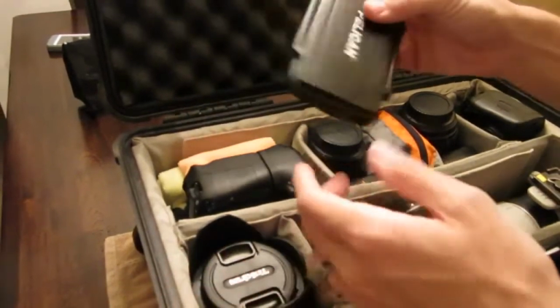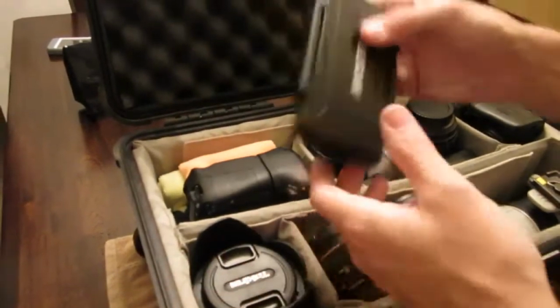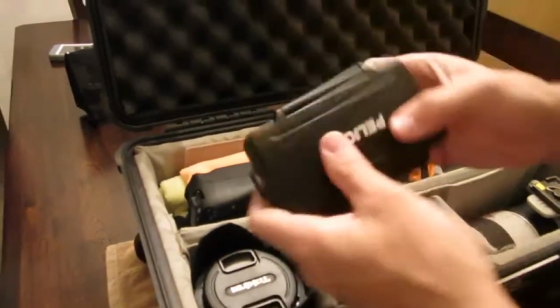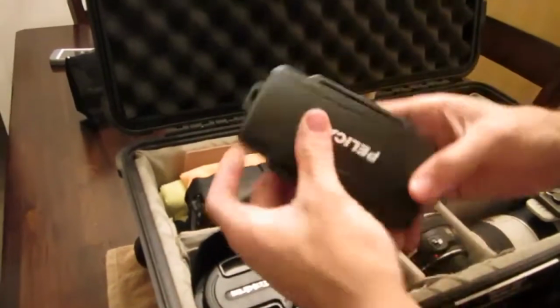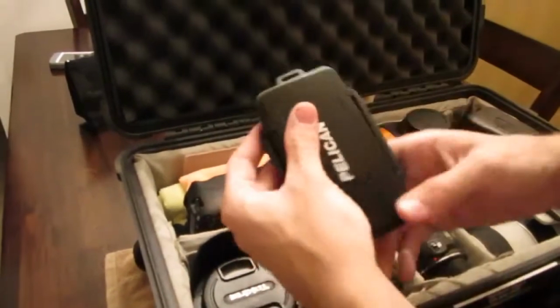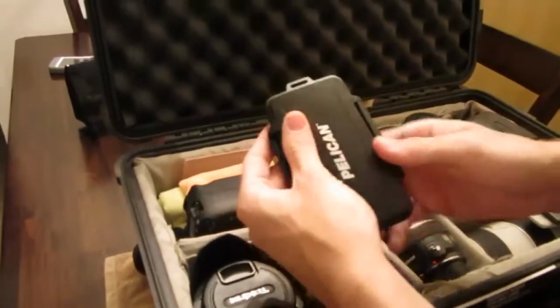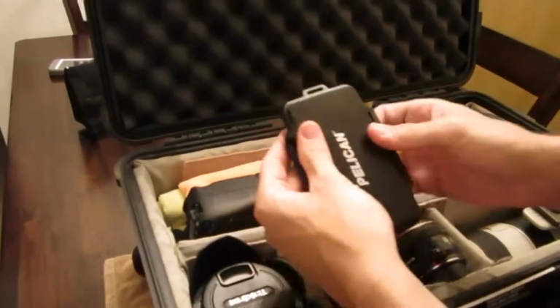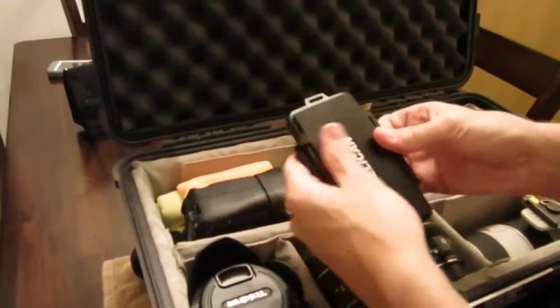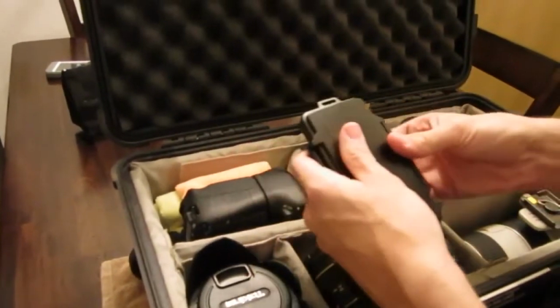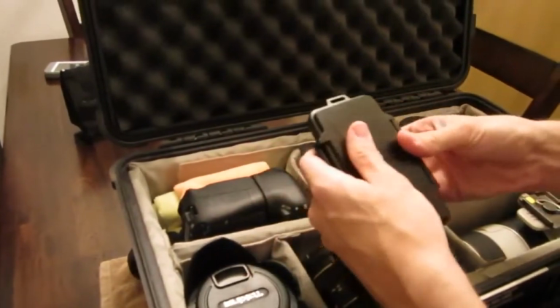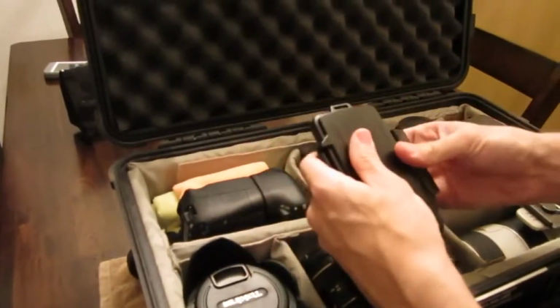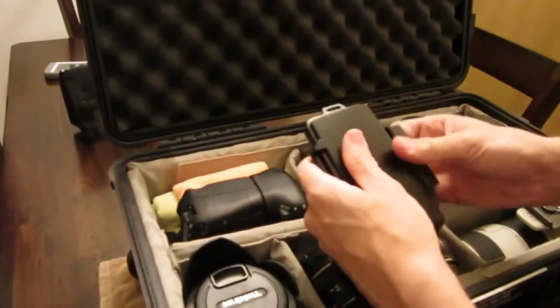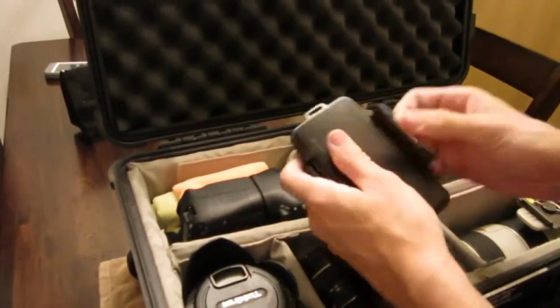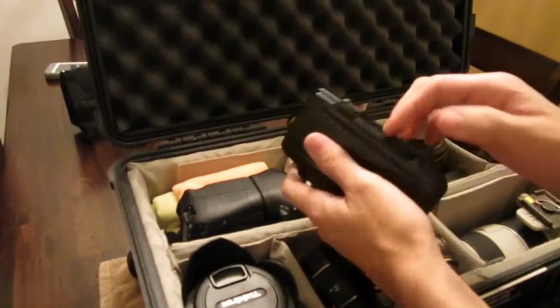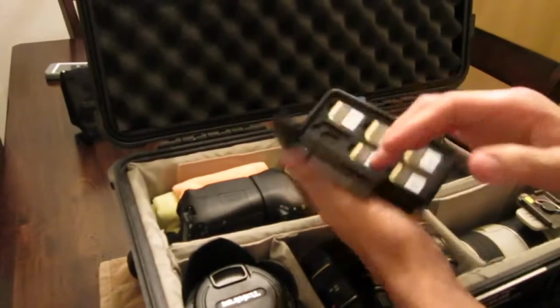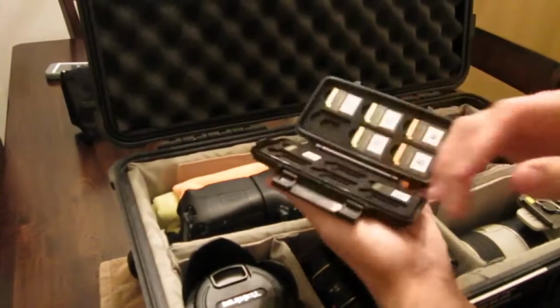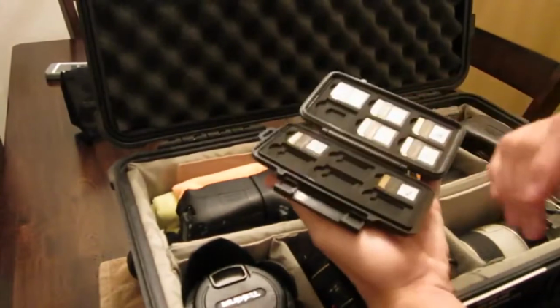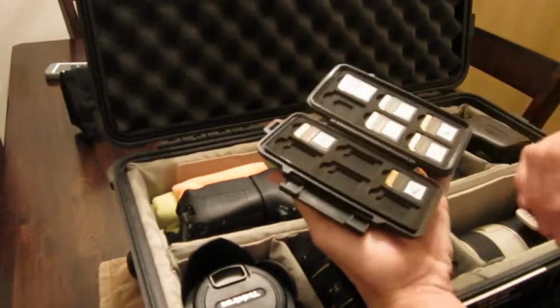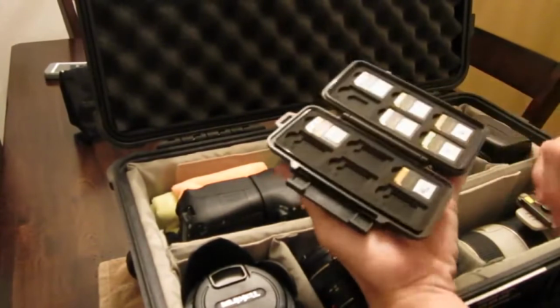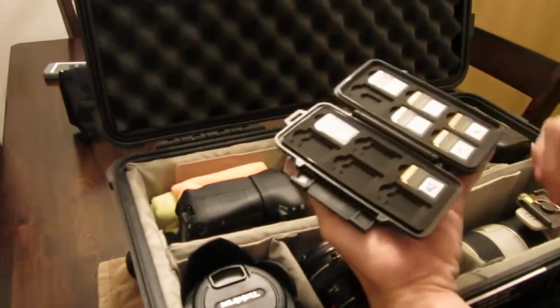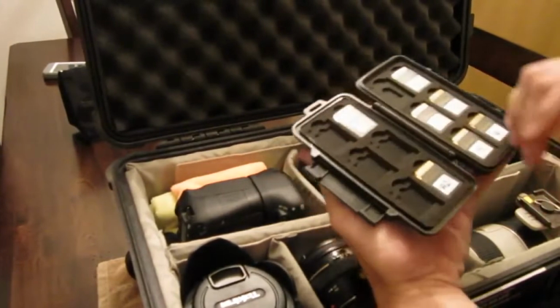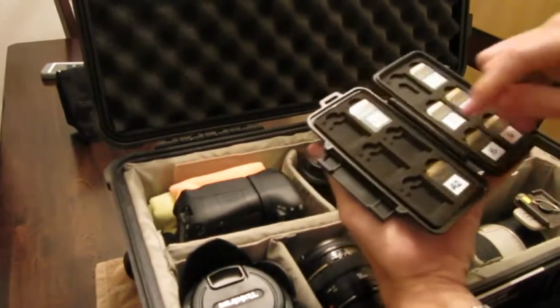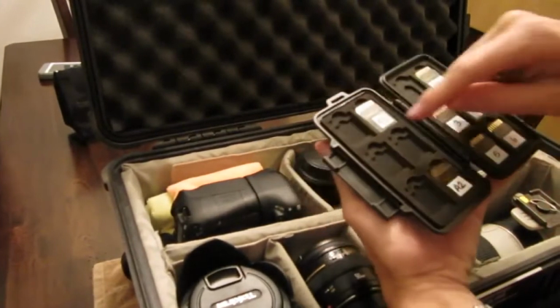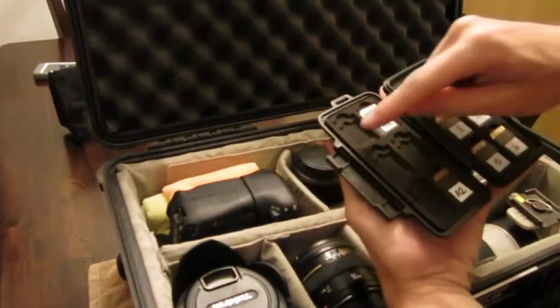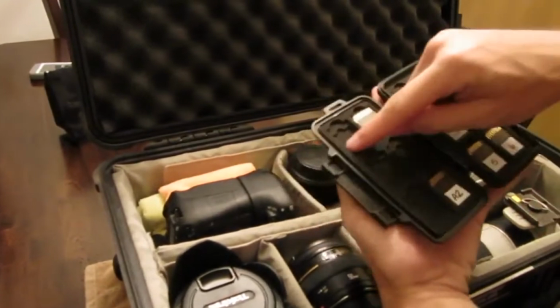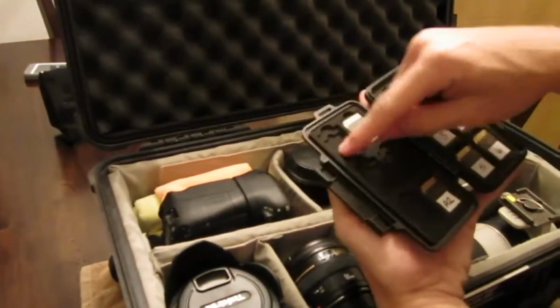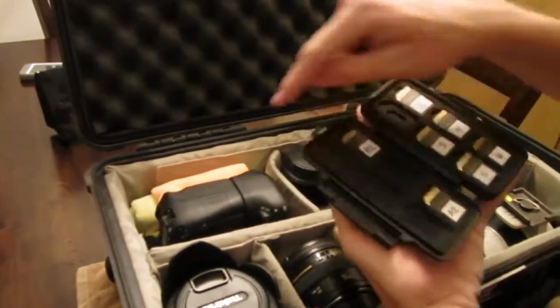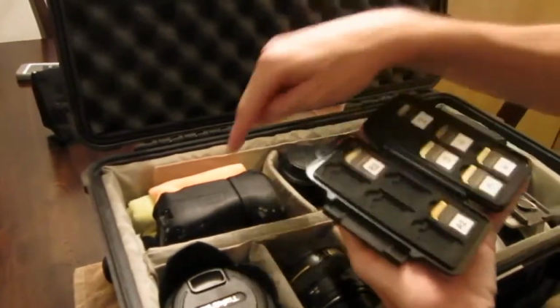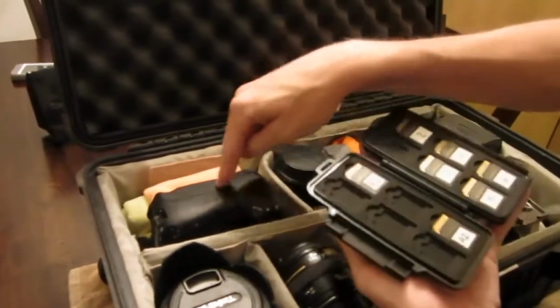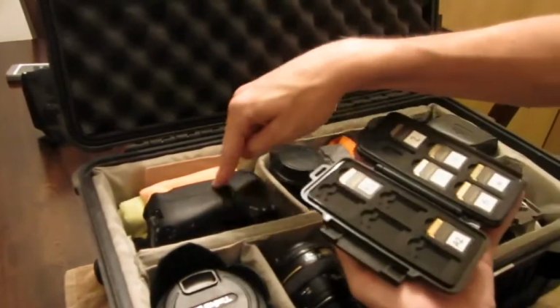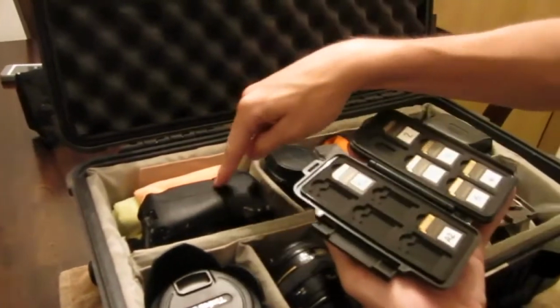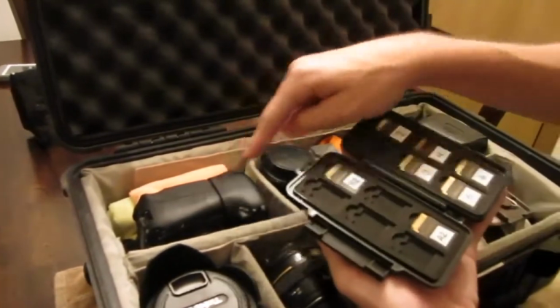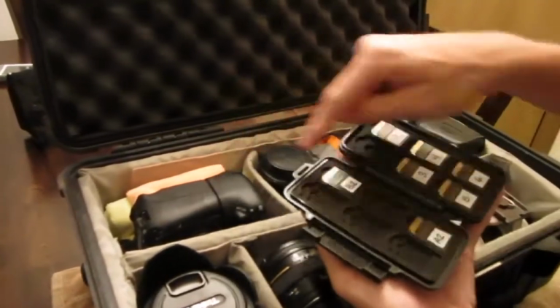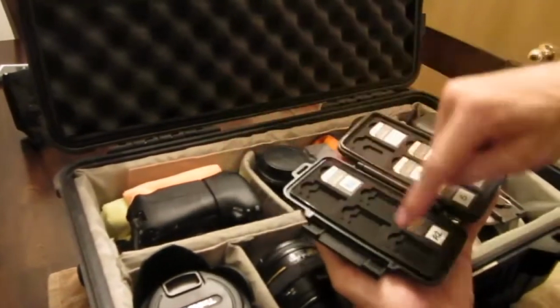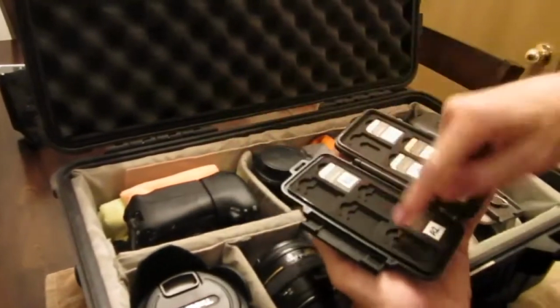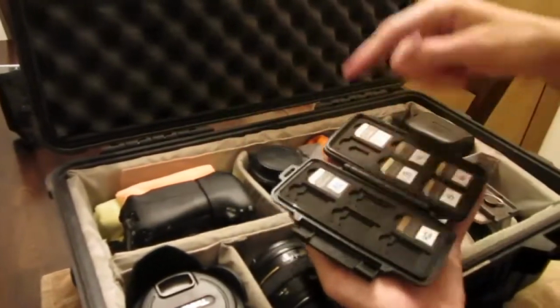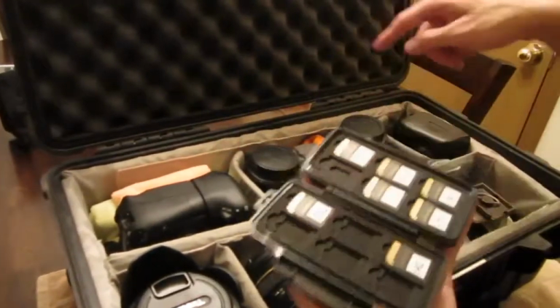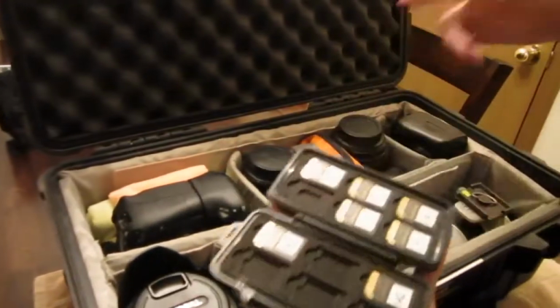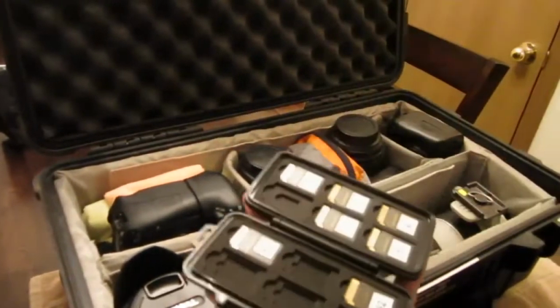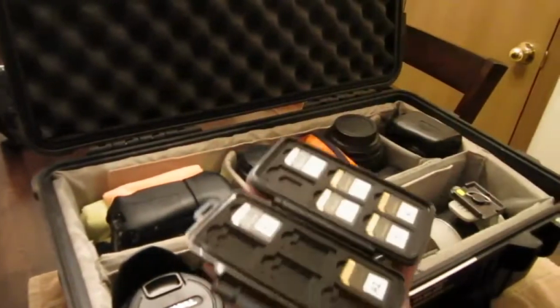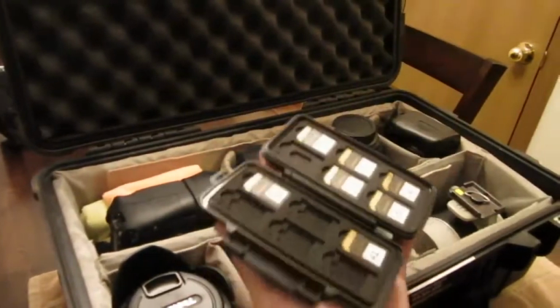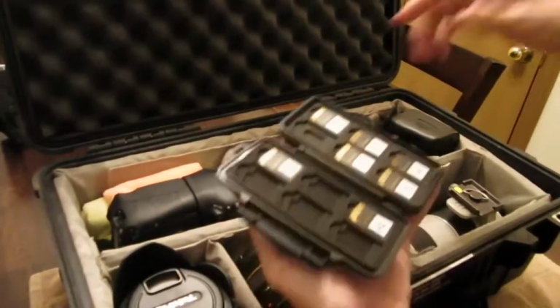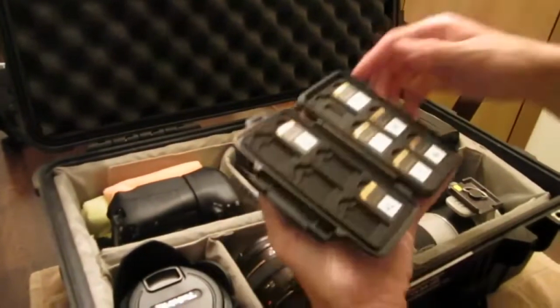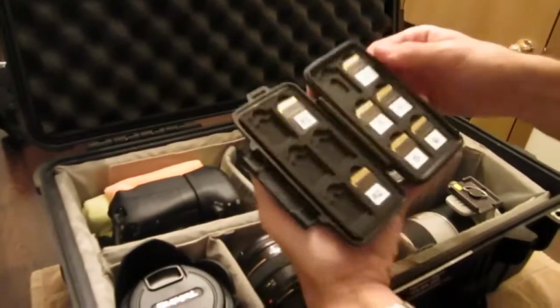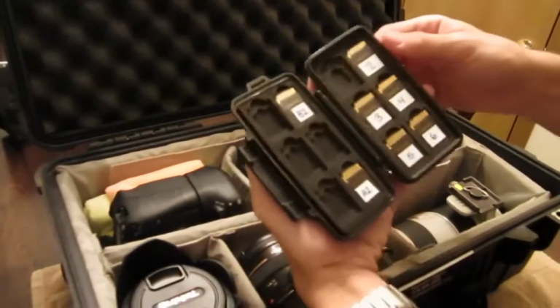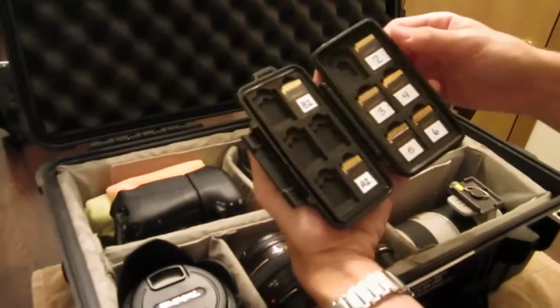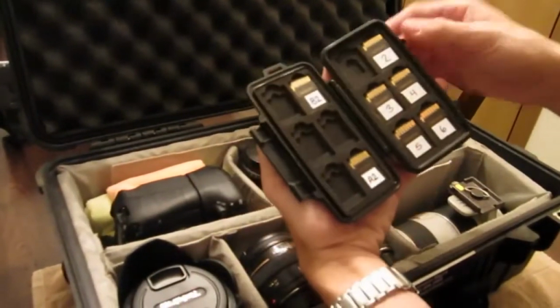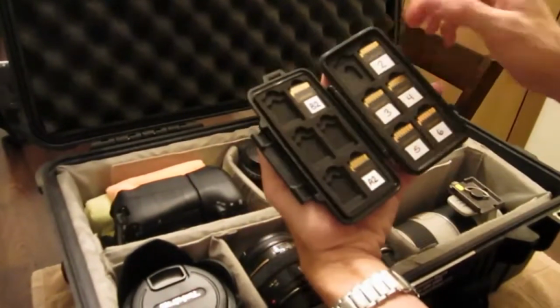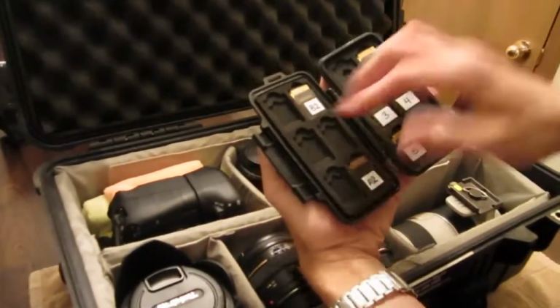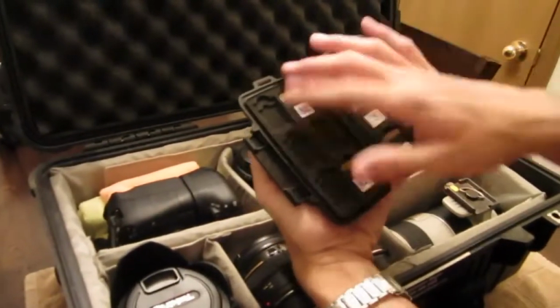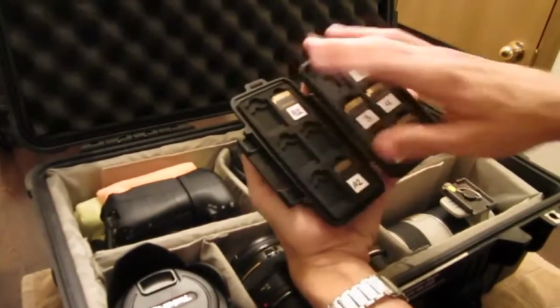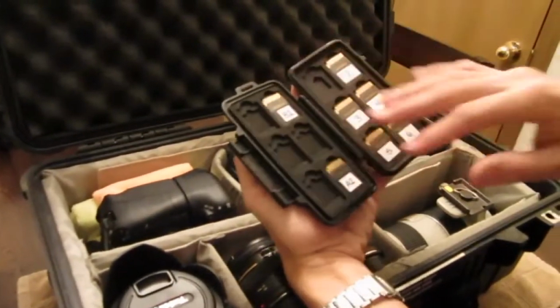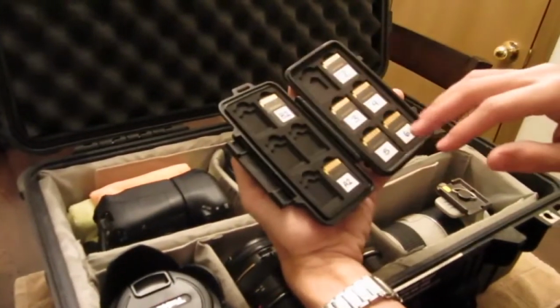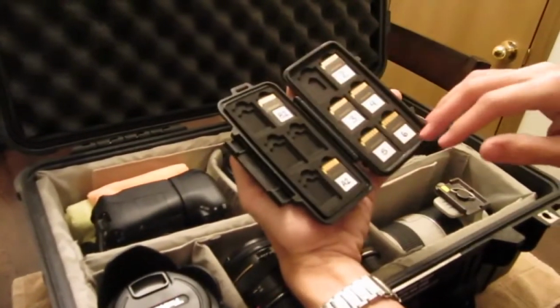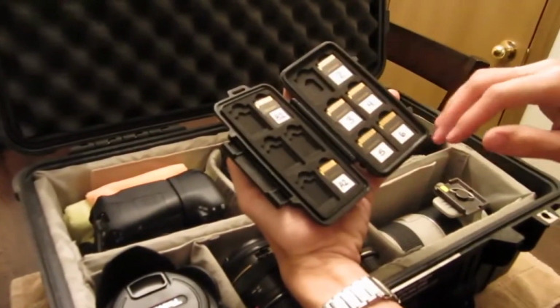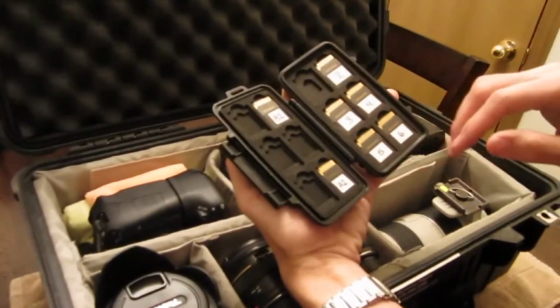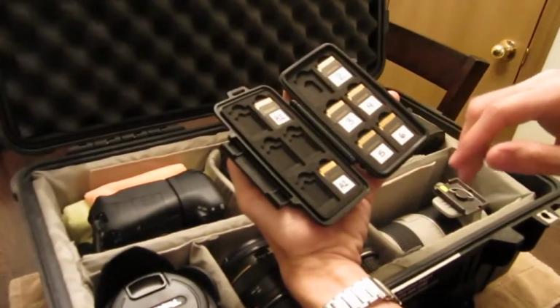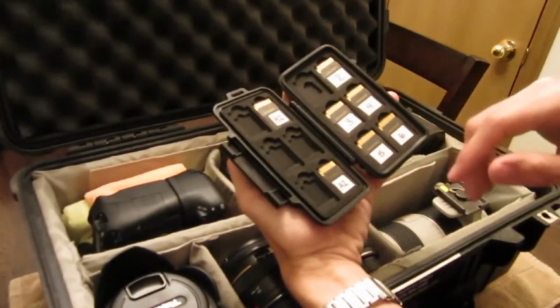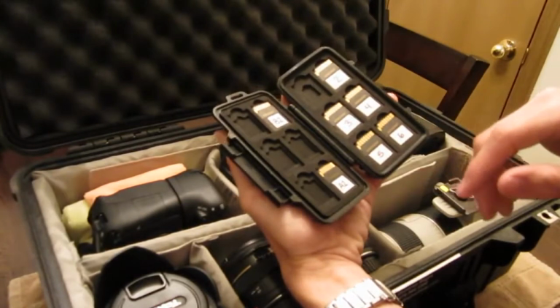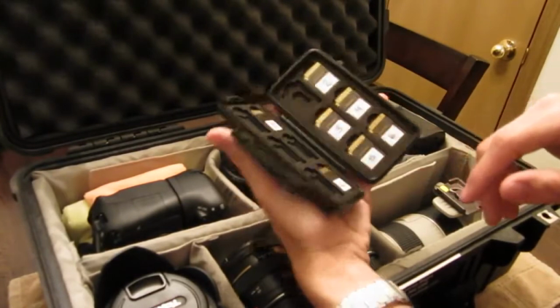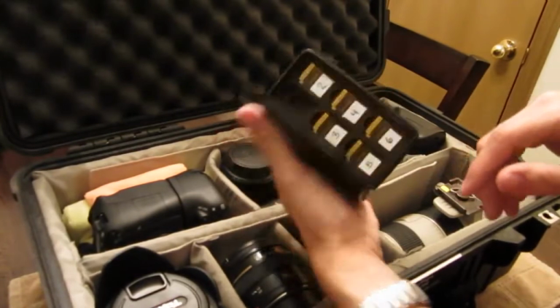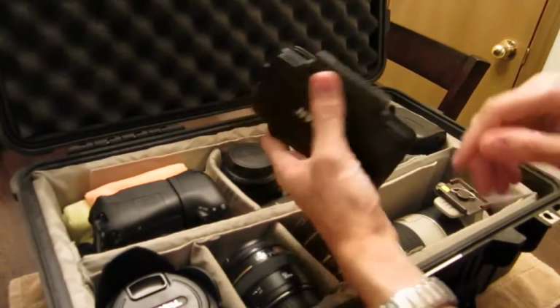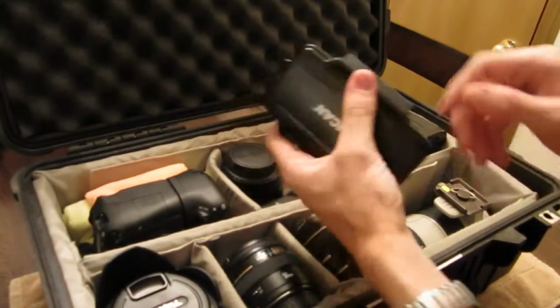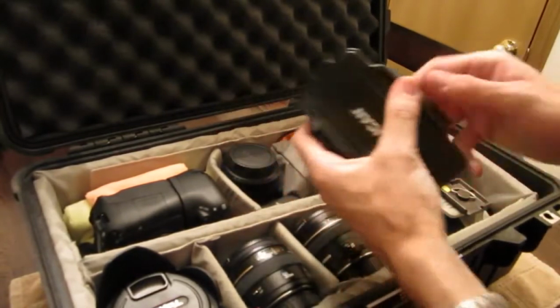First, this little baby Pelican — this is all our memory cards. B1 is in here and A1 is in the Zoom, but that's how we keep them organized.